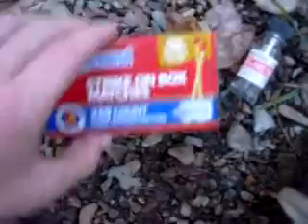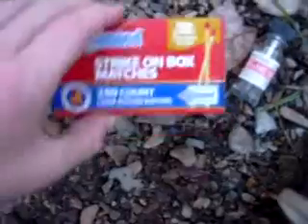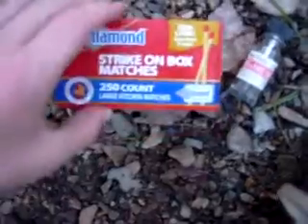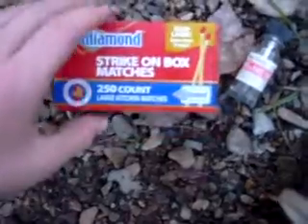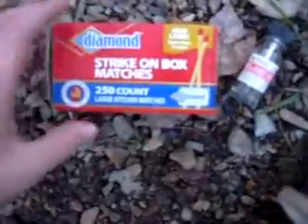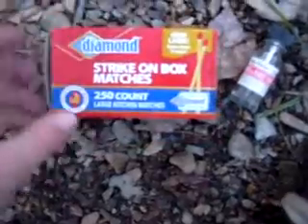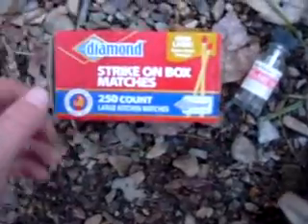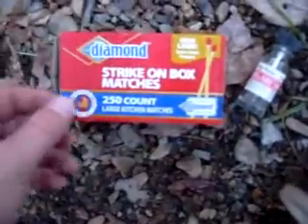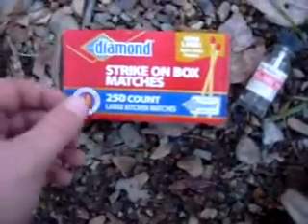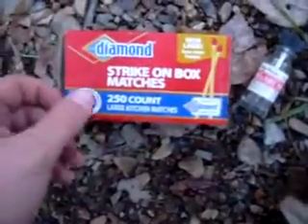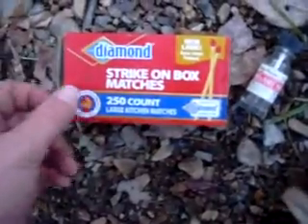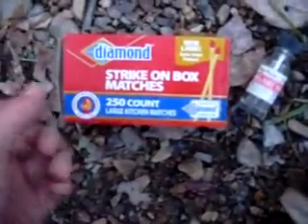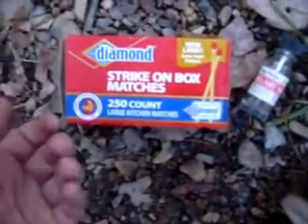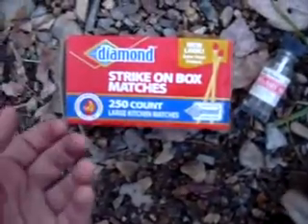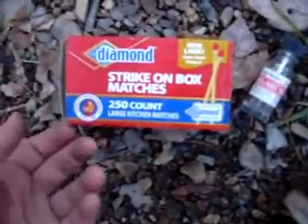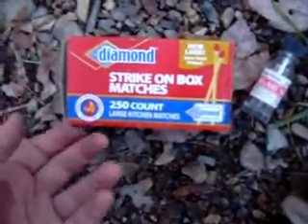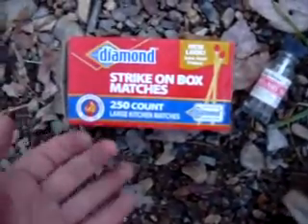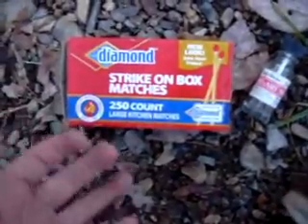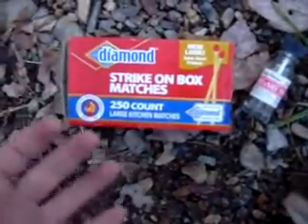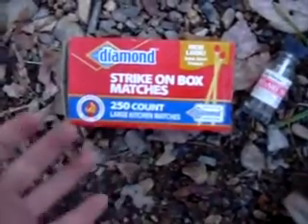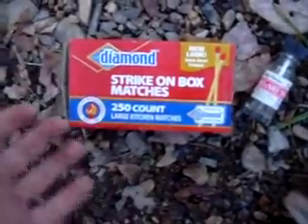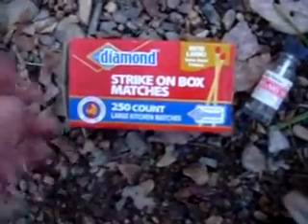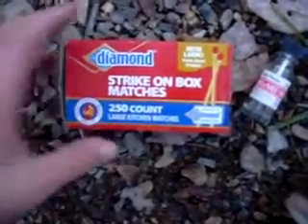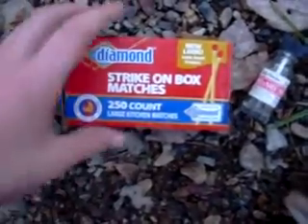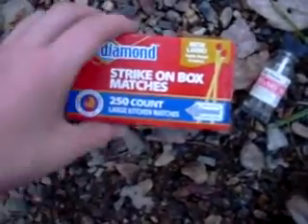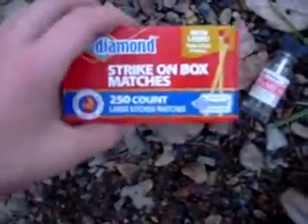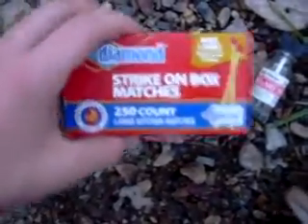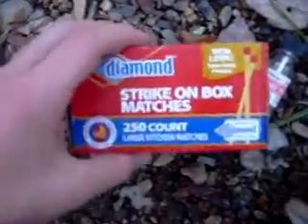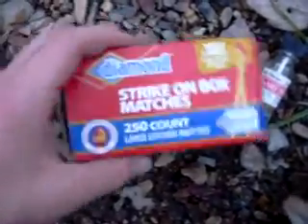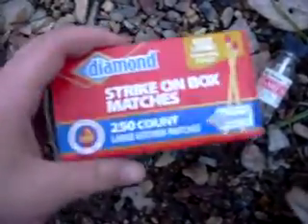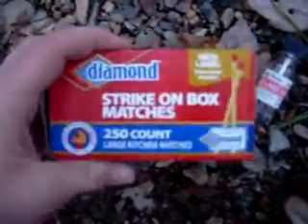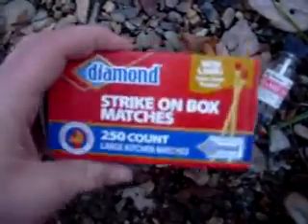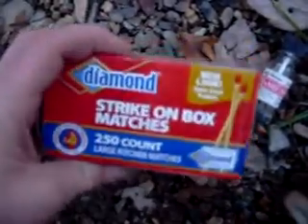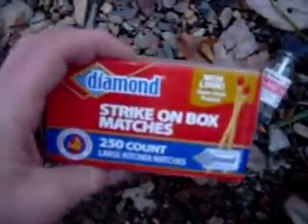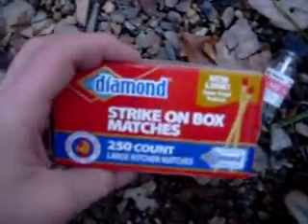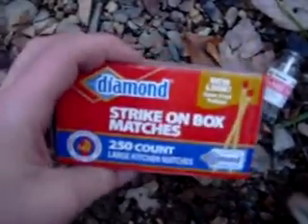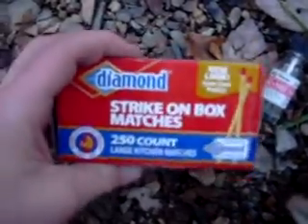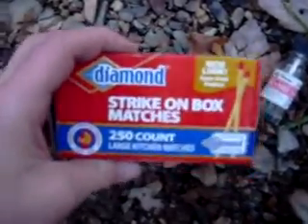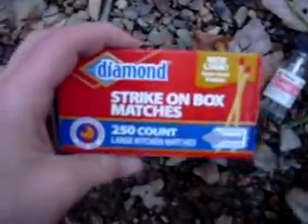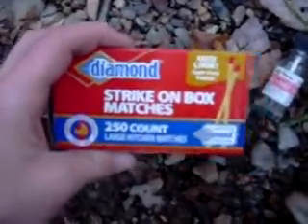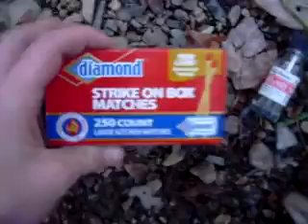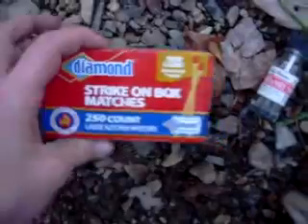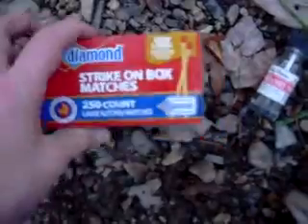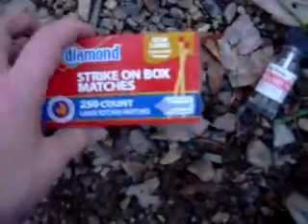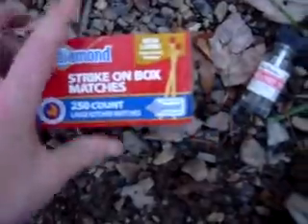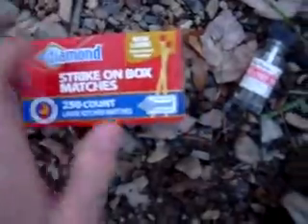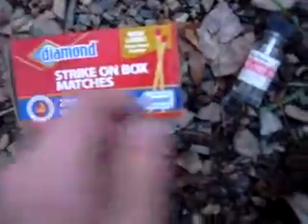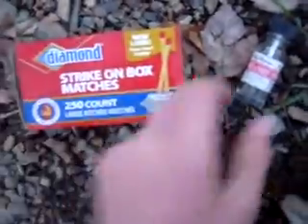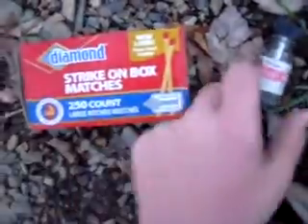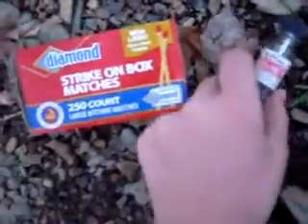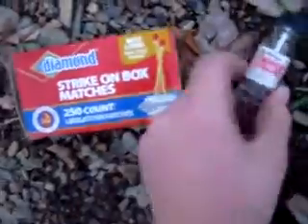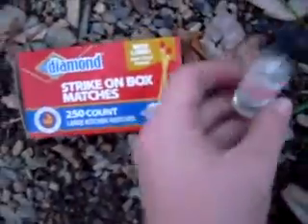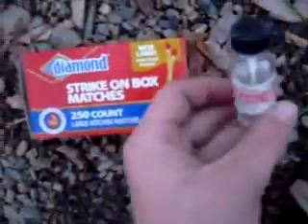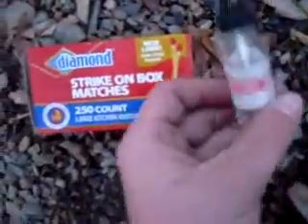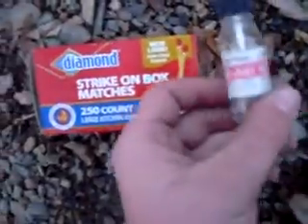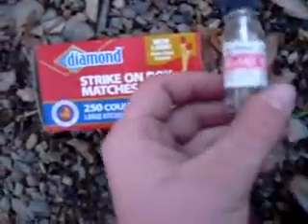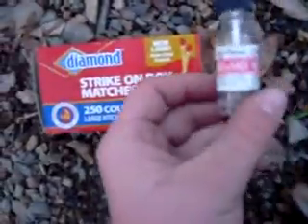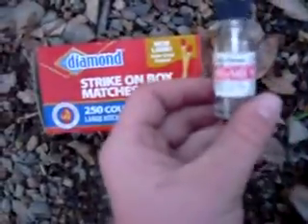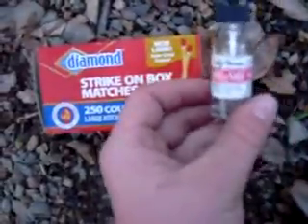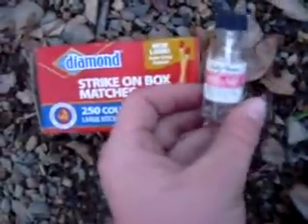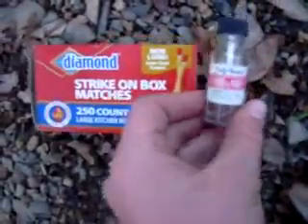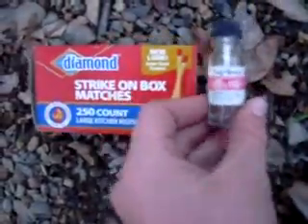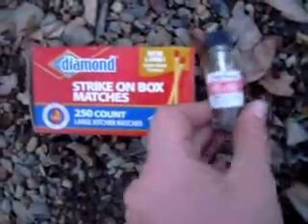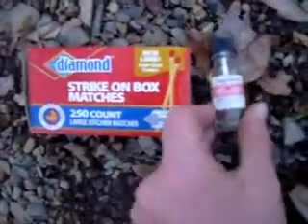Hey guys, today I'm going to show you how to waterproof matches using just regular strike-on-the-box matches and some clear fingernail polish.